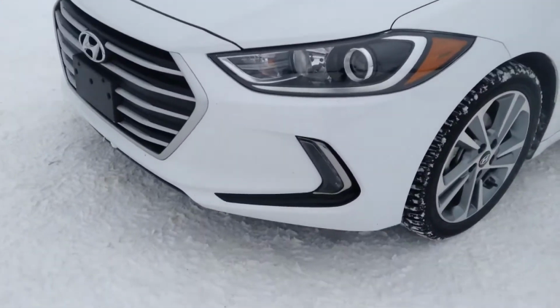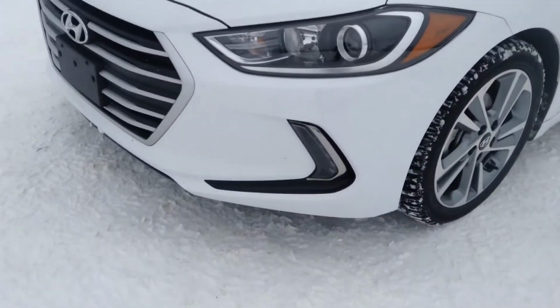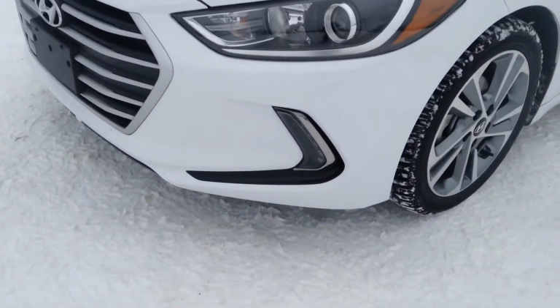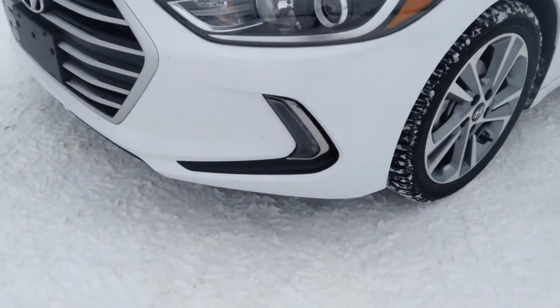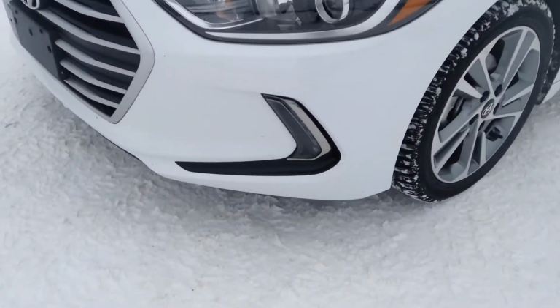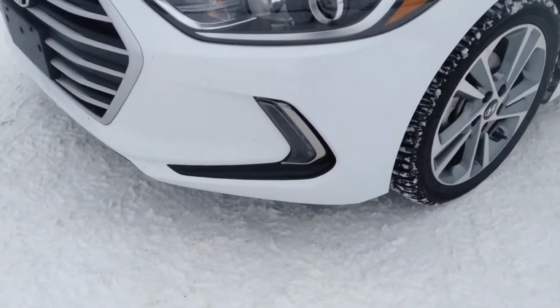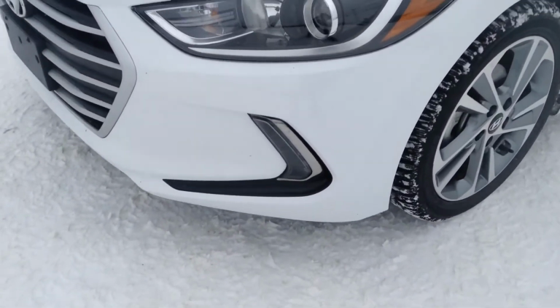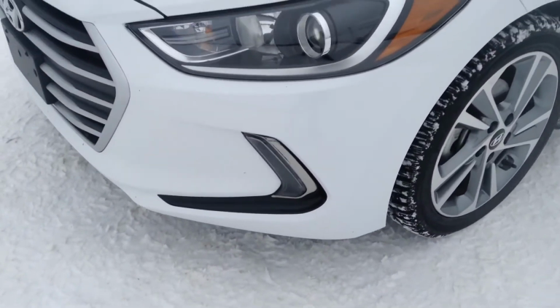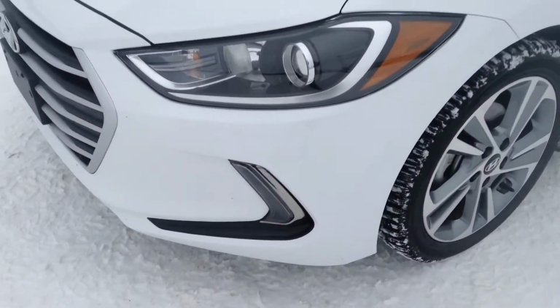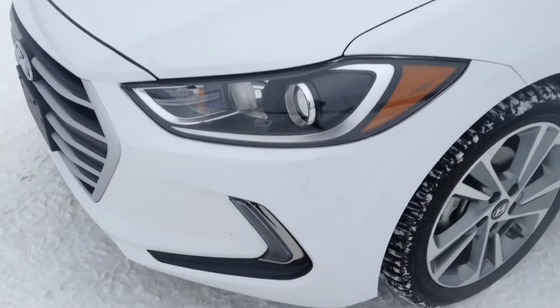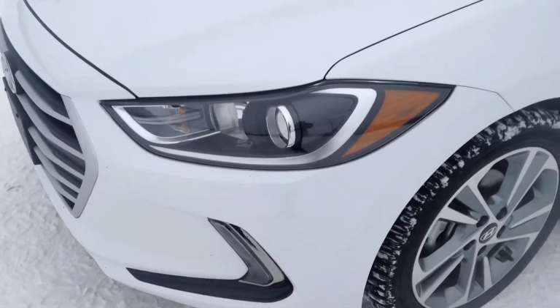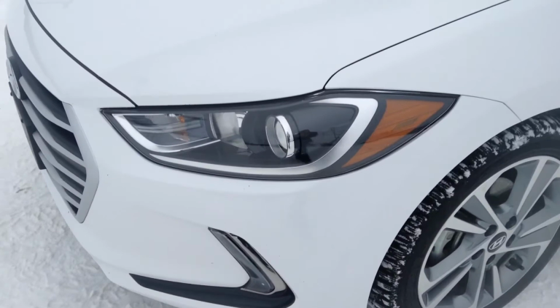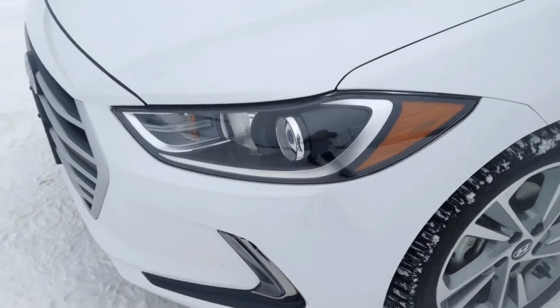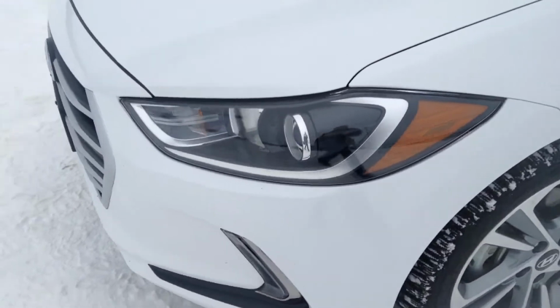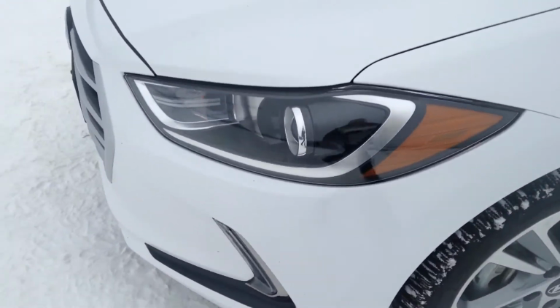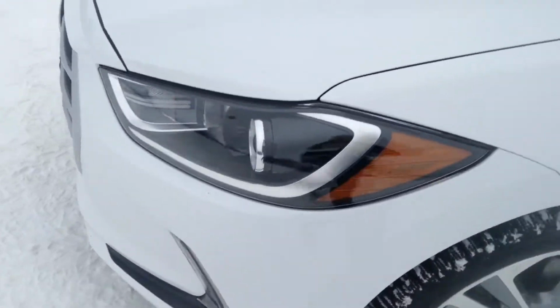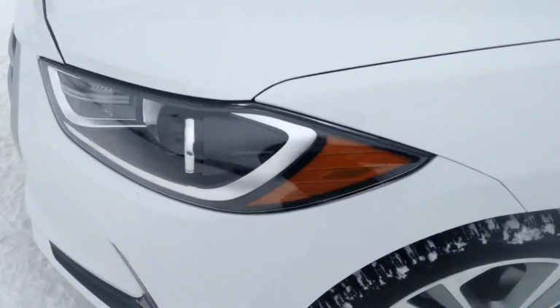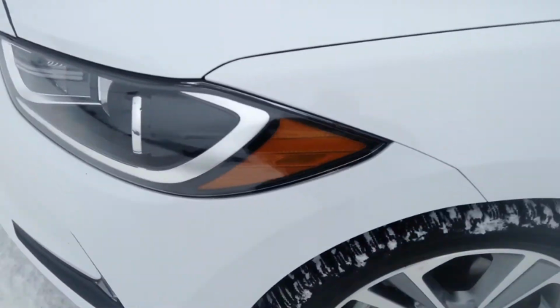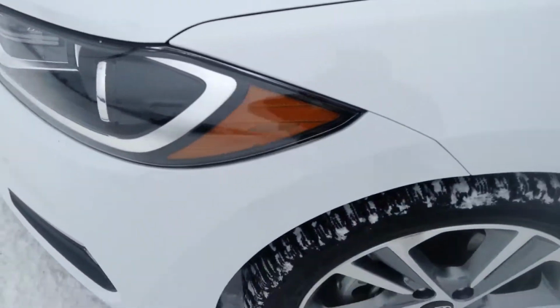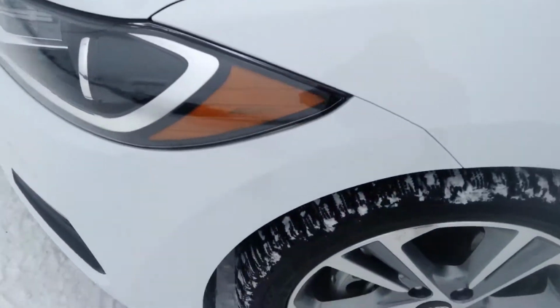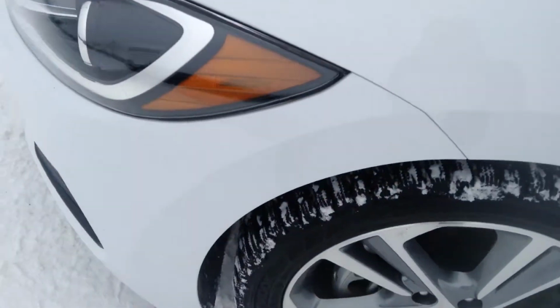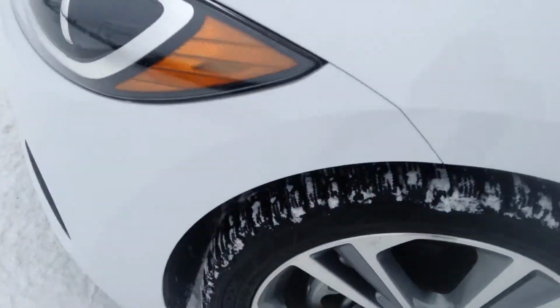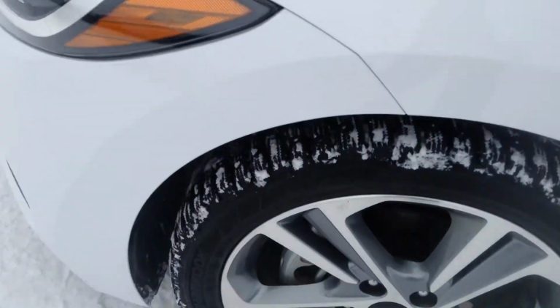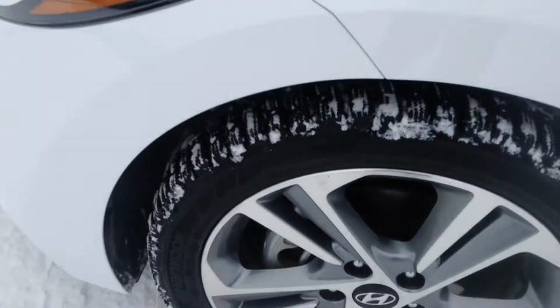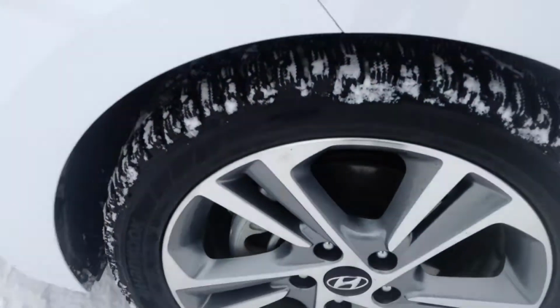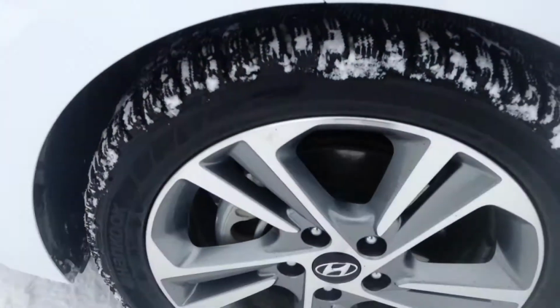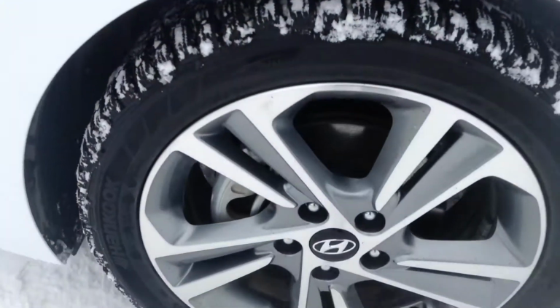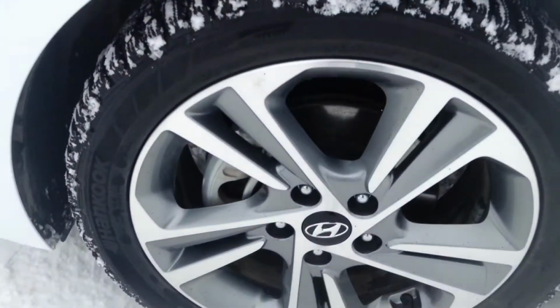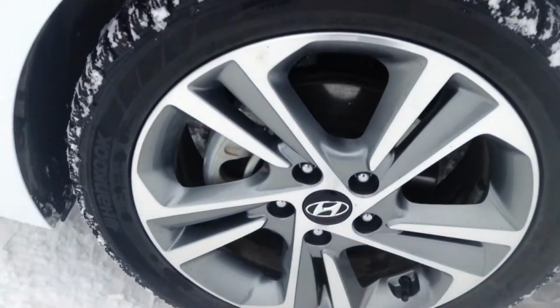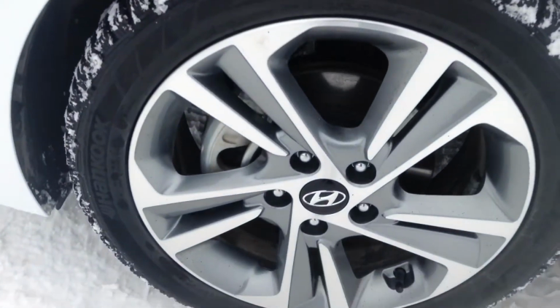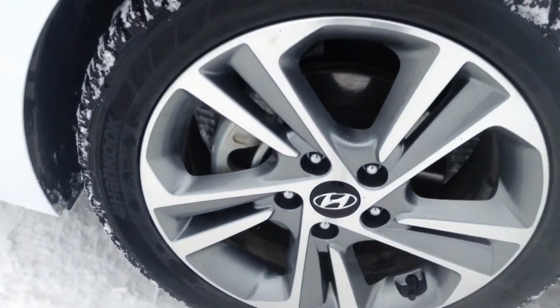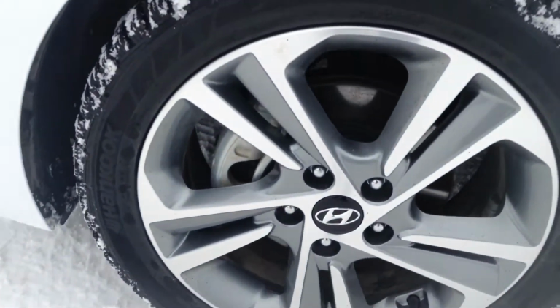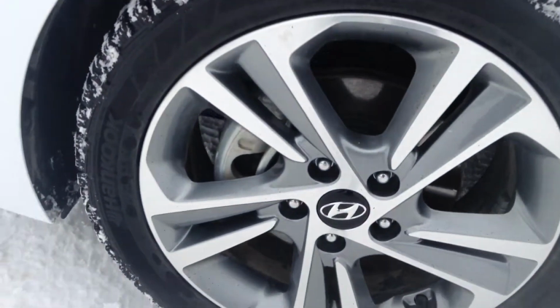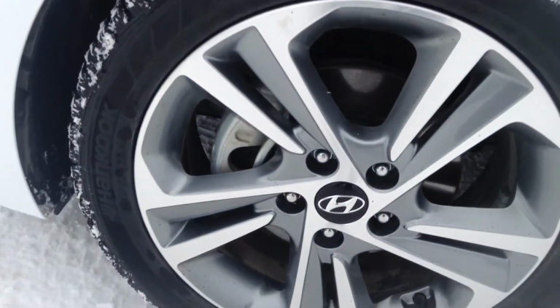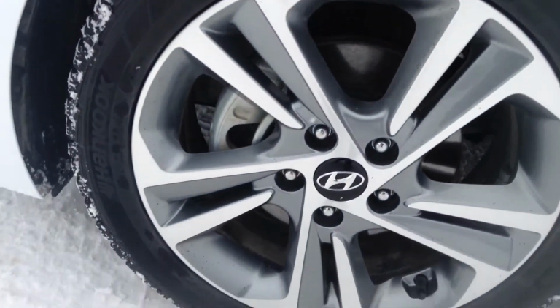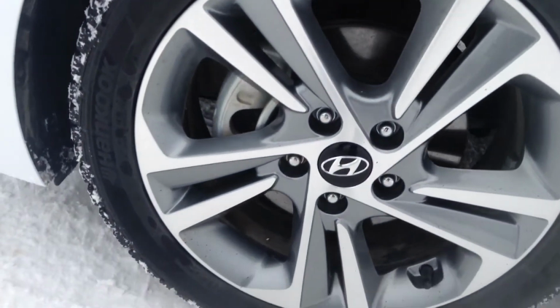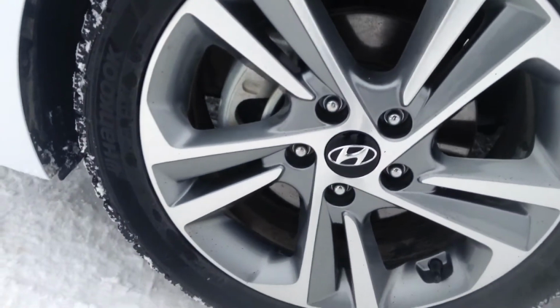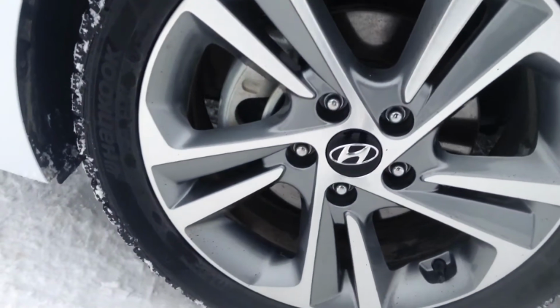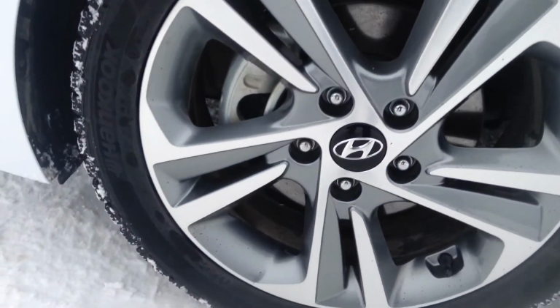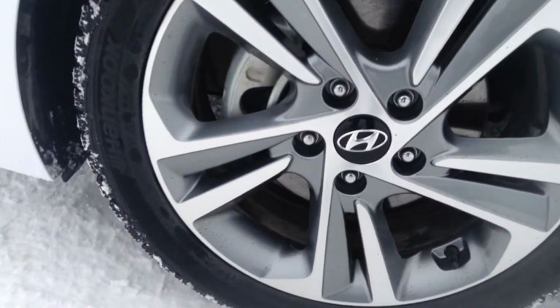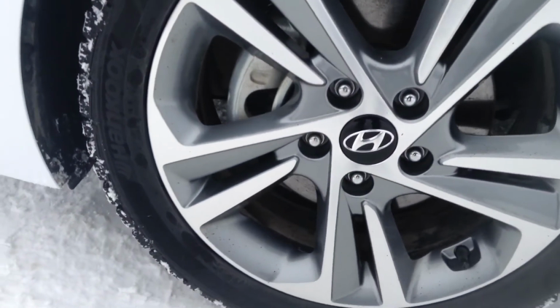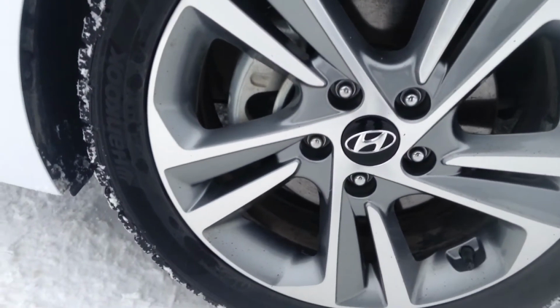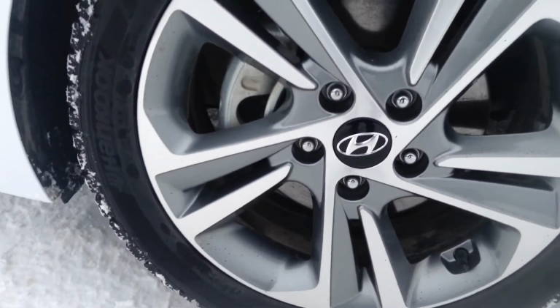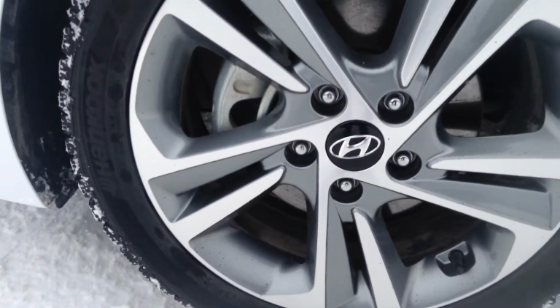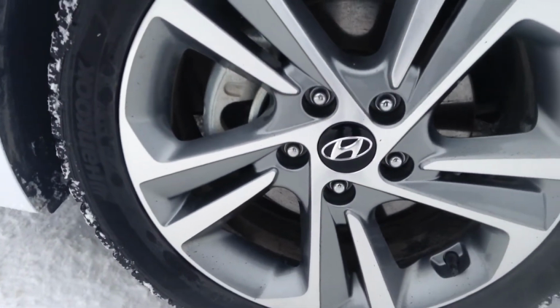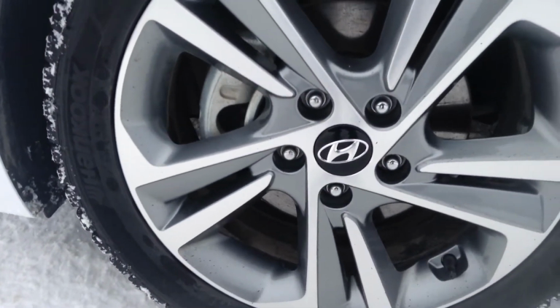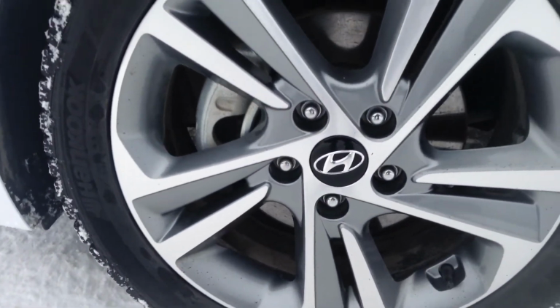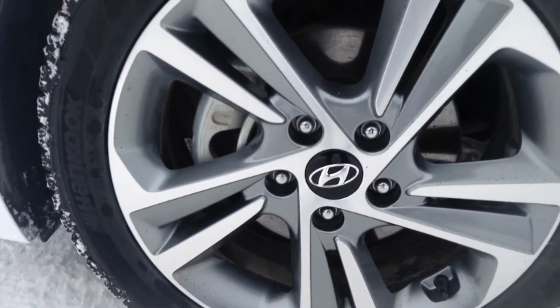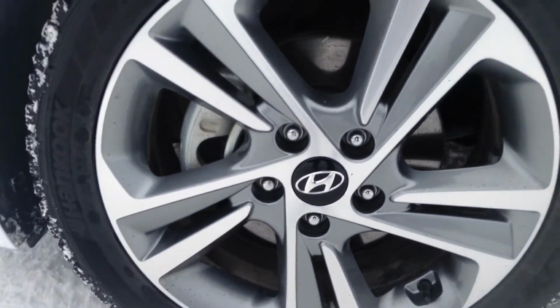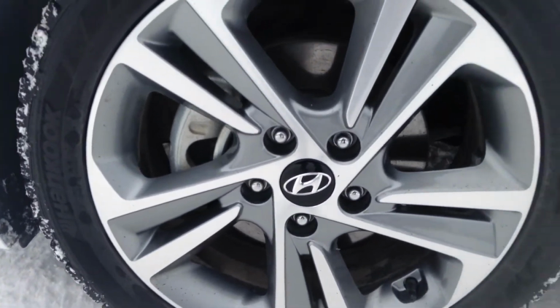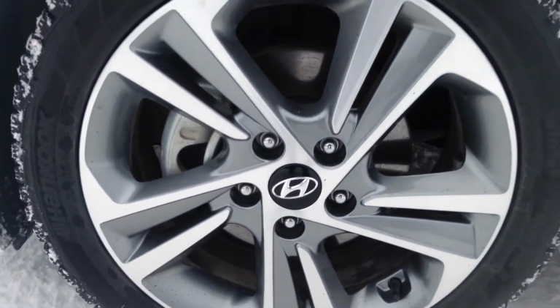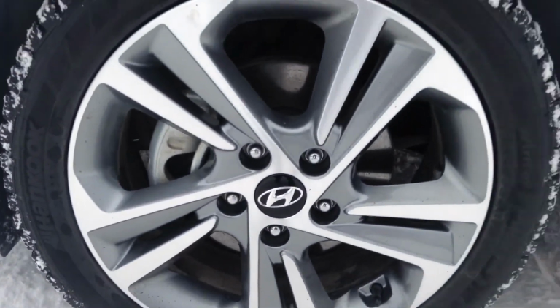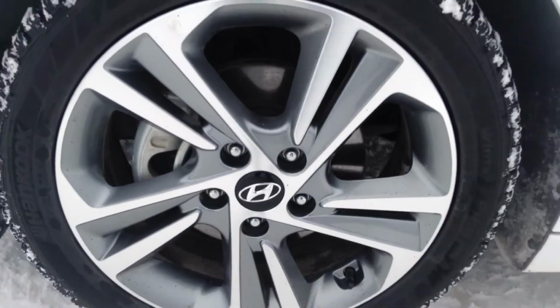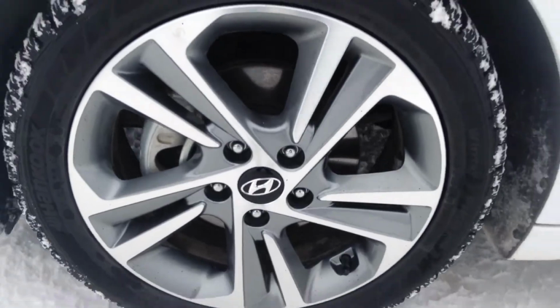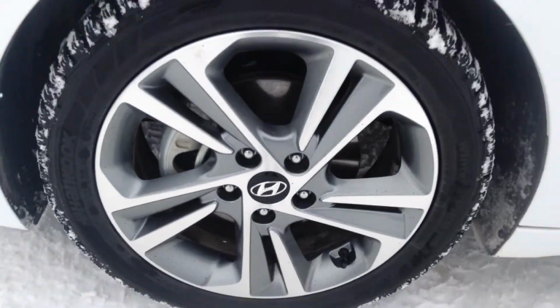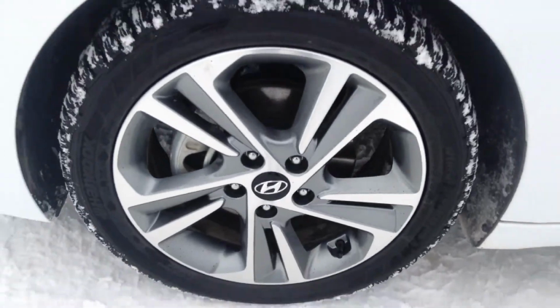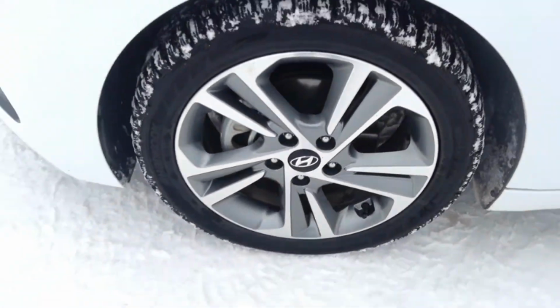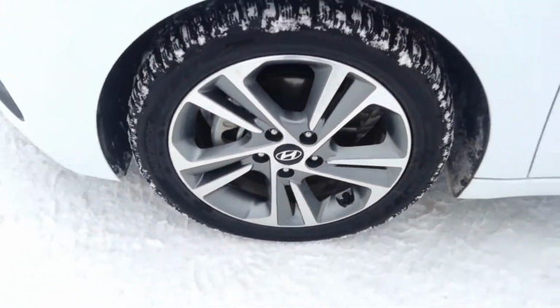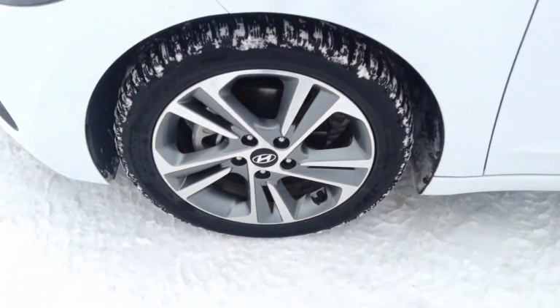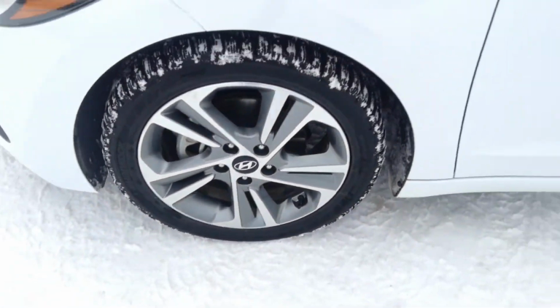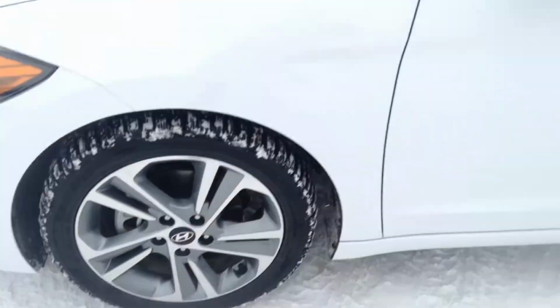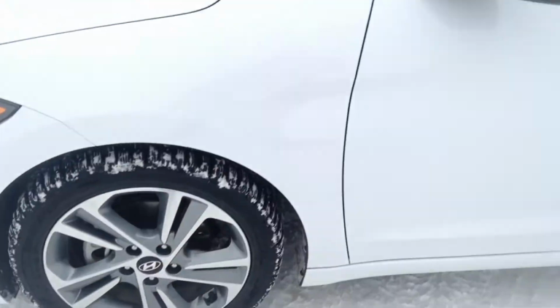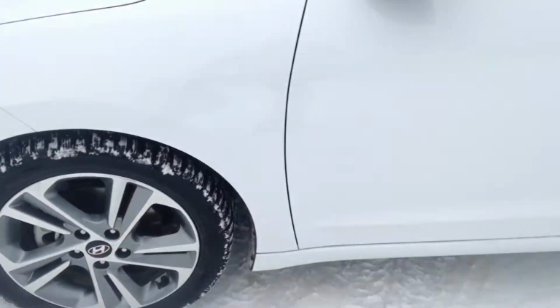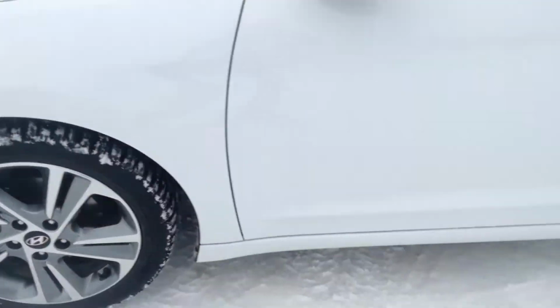We have your fog lights and your wraparound headlights here. It looks like we're sitting on our 17-inch alloy wheels today.